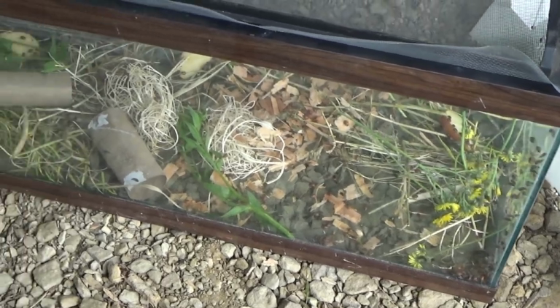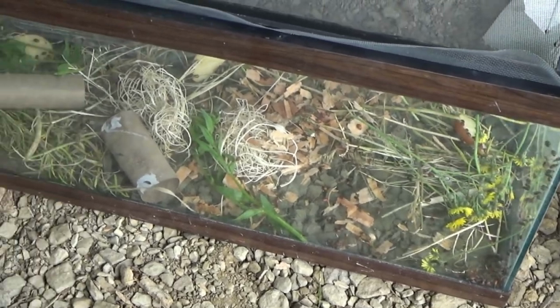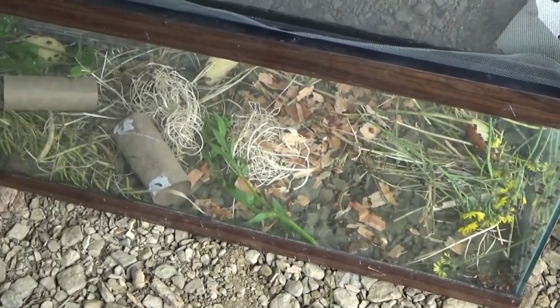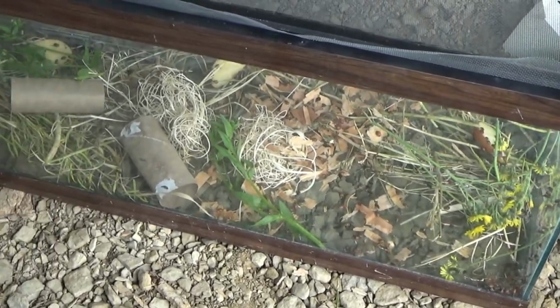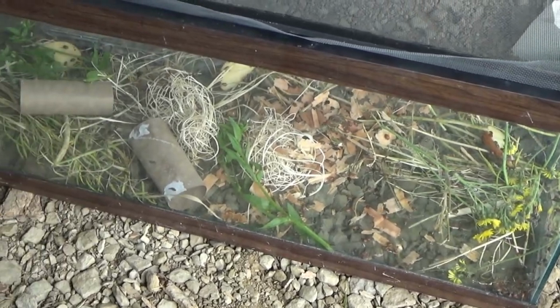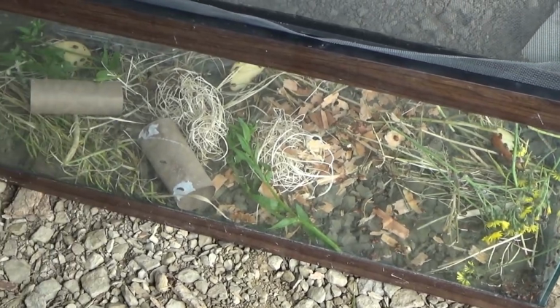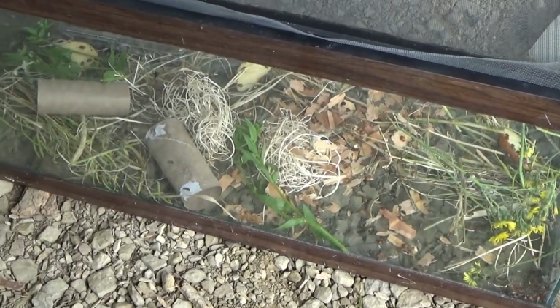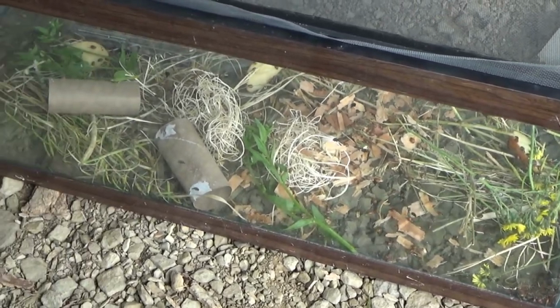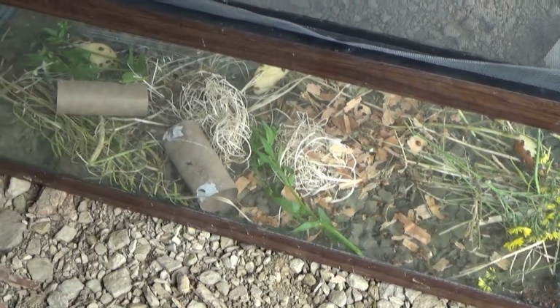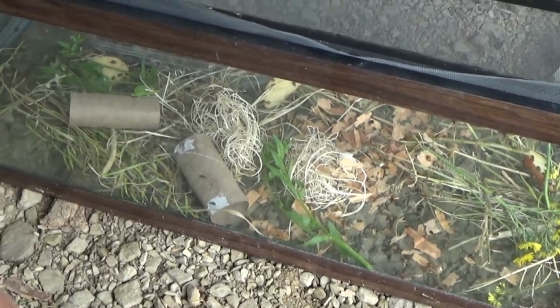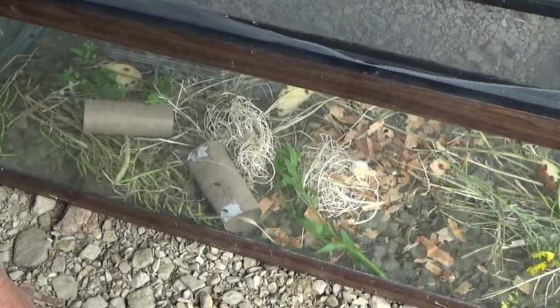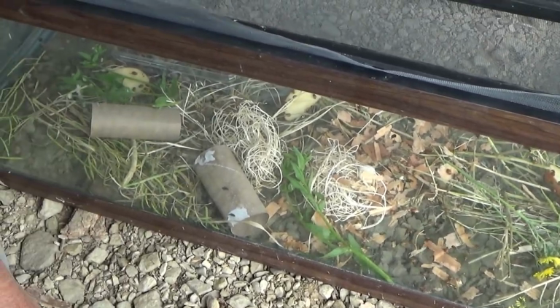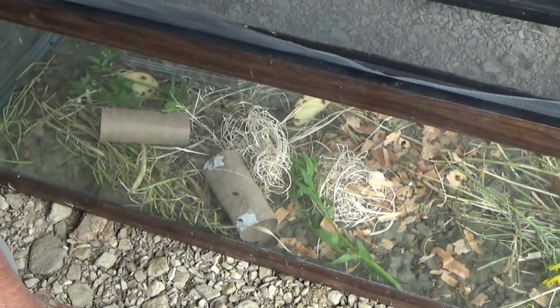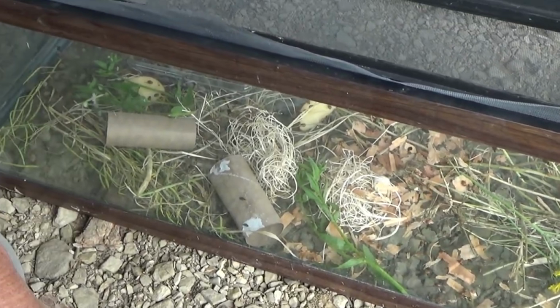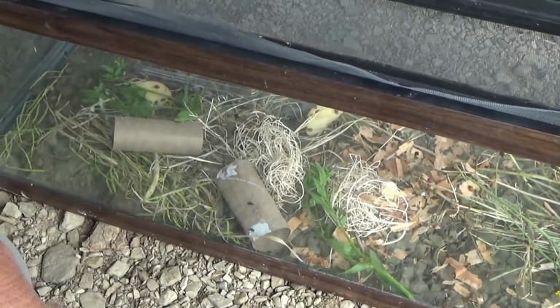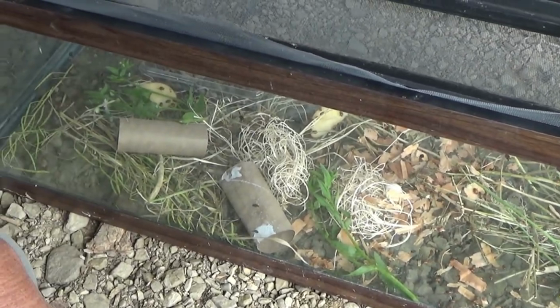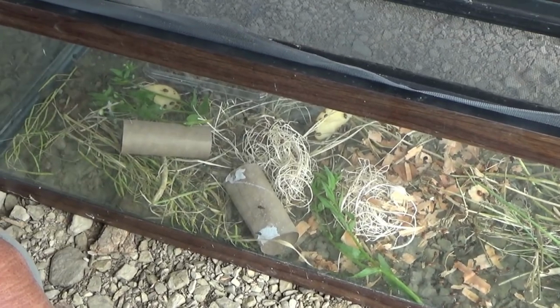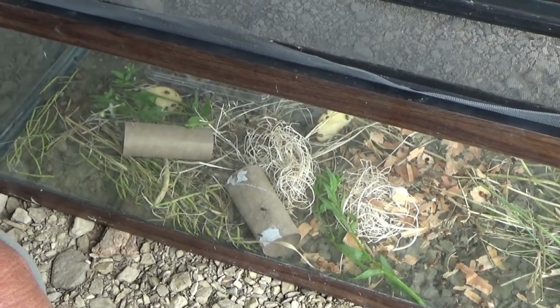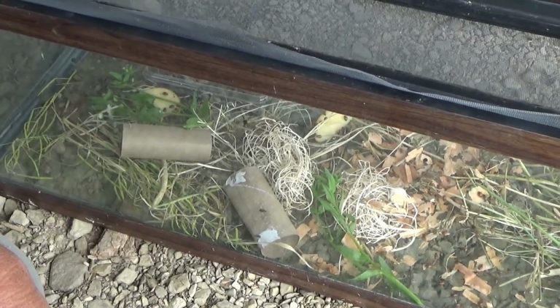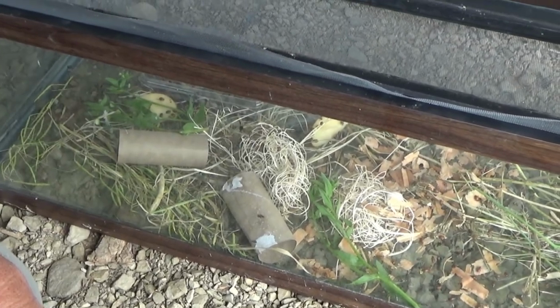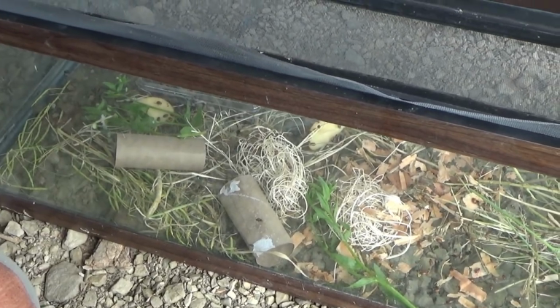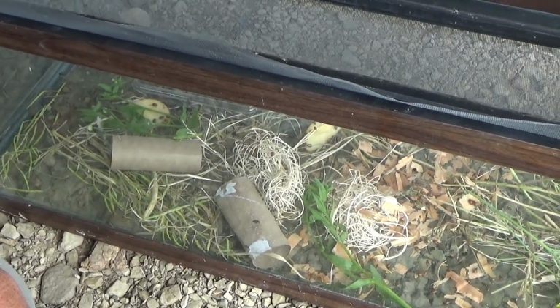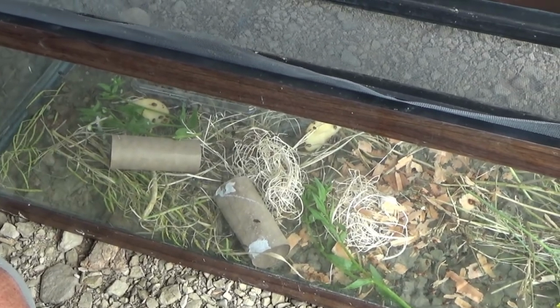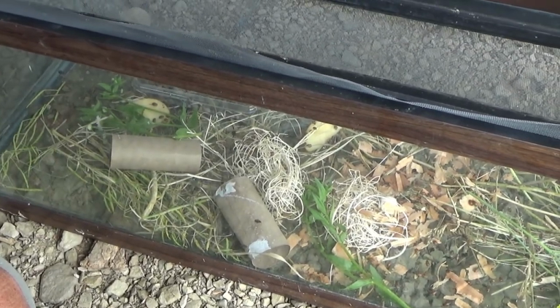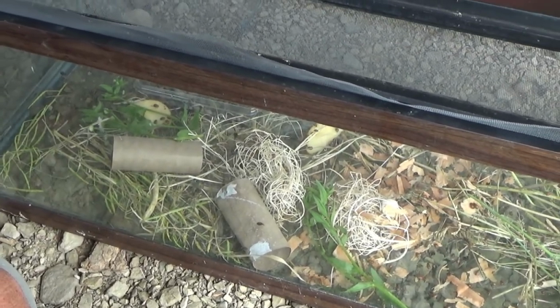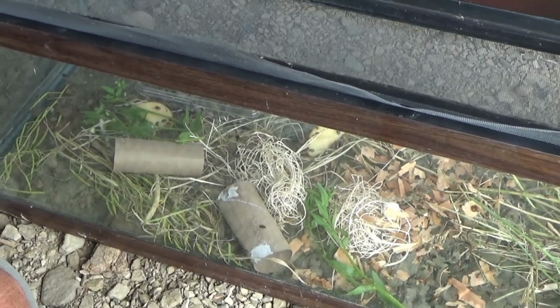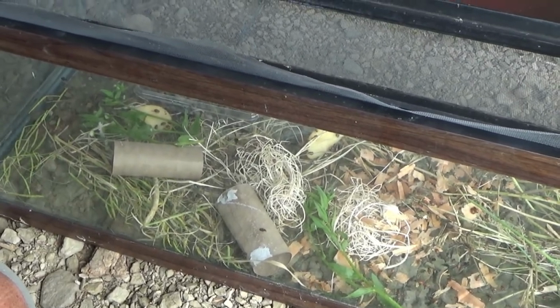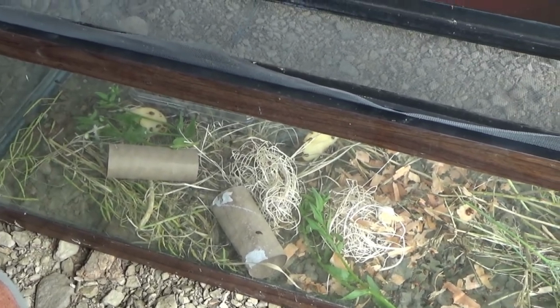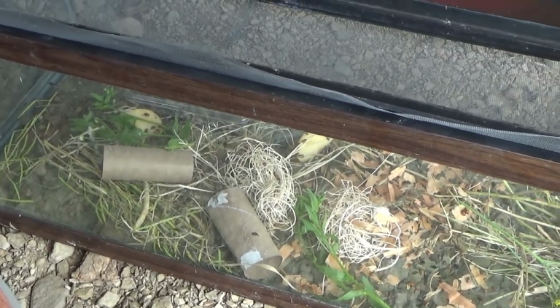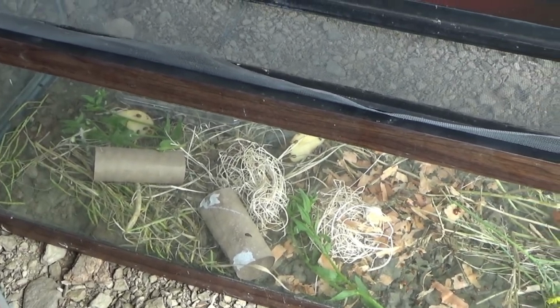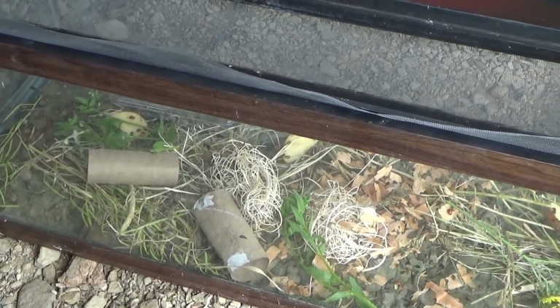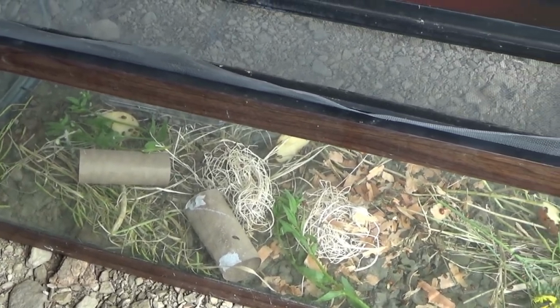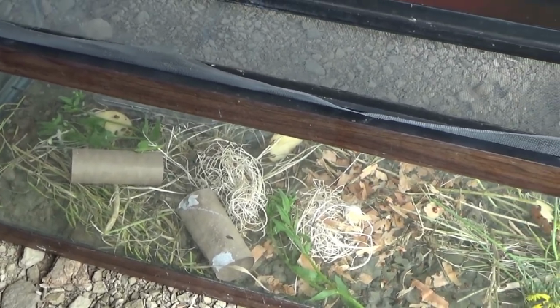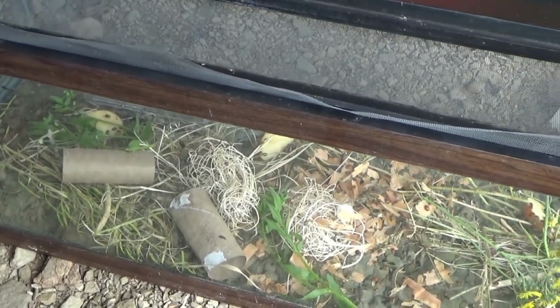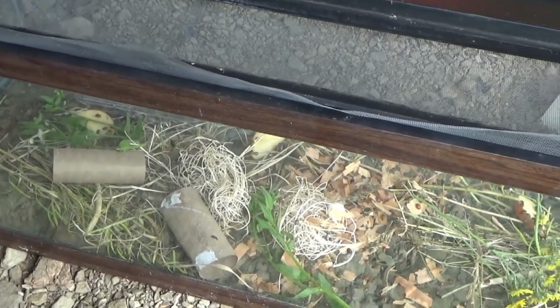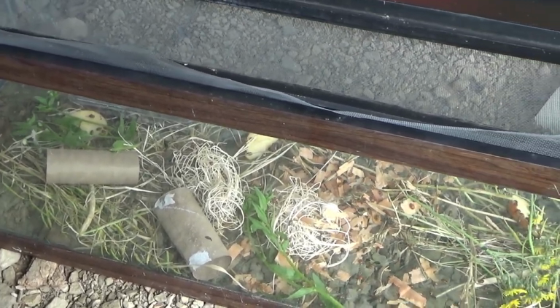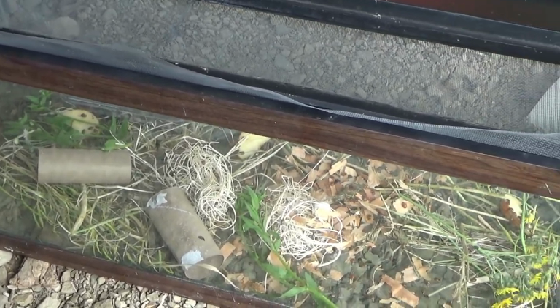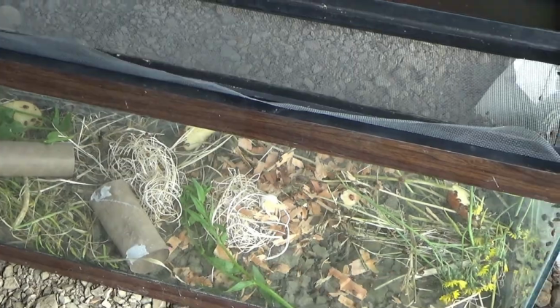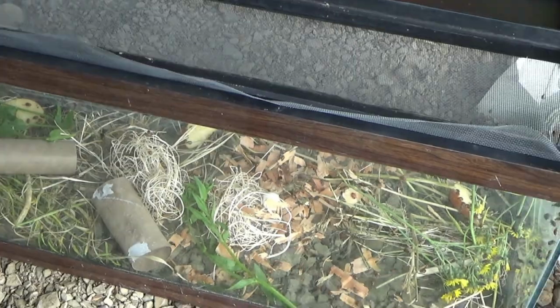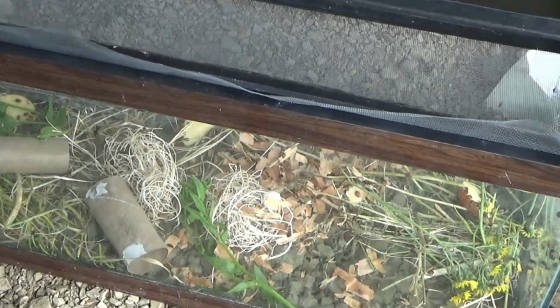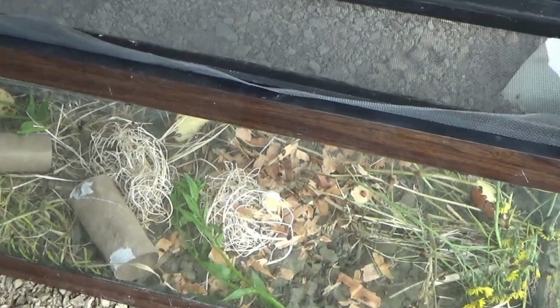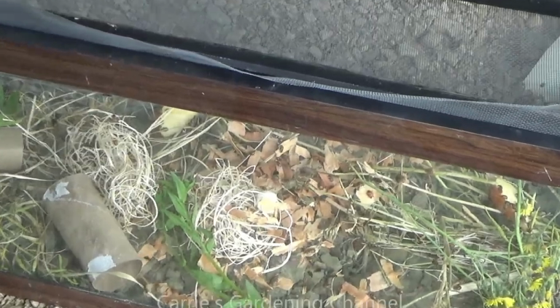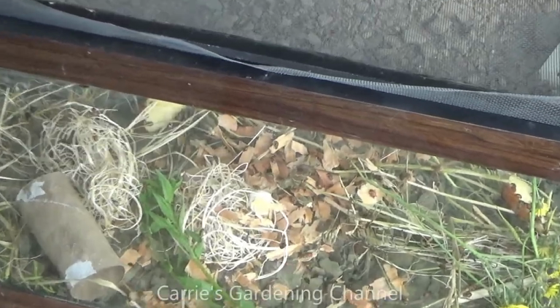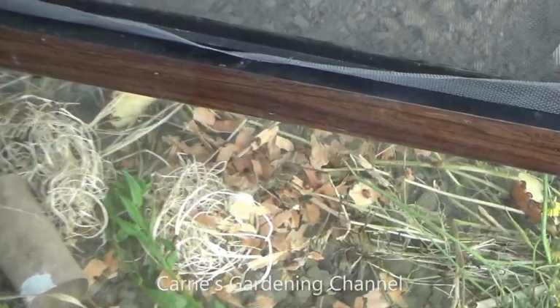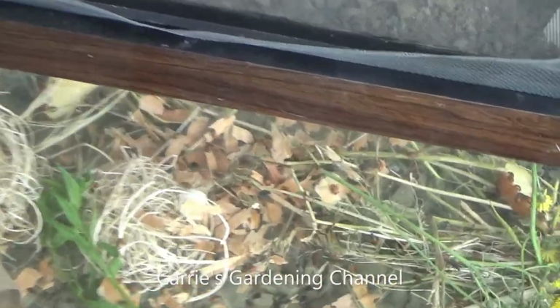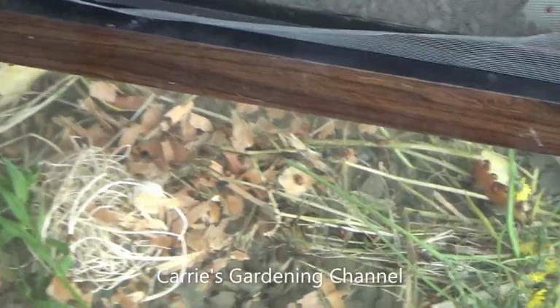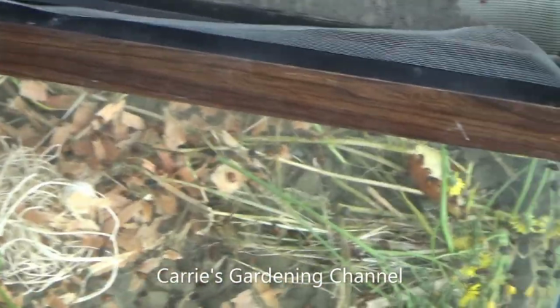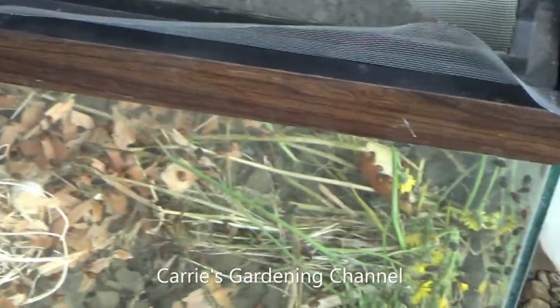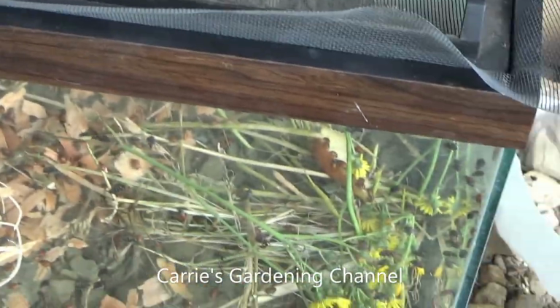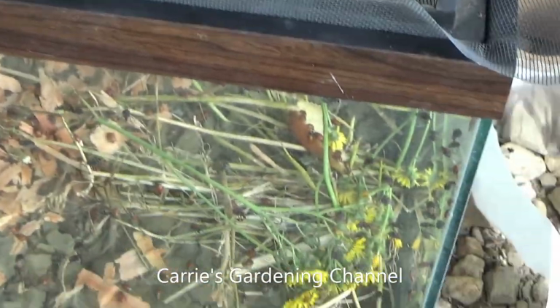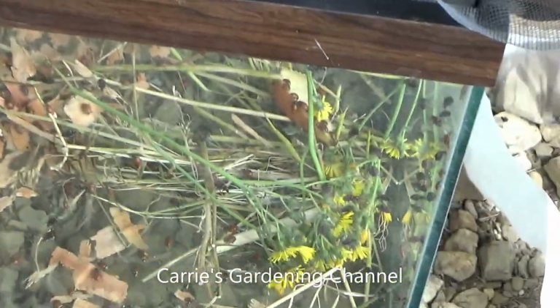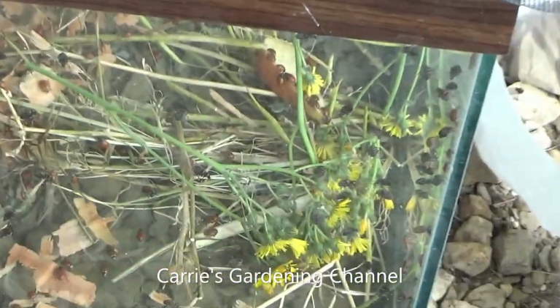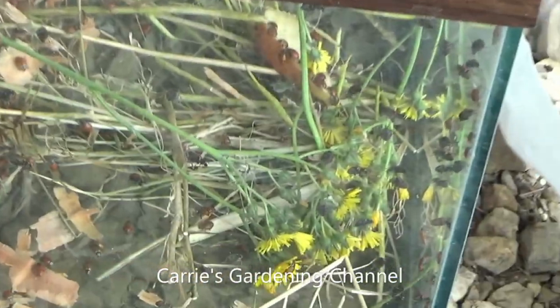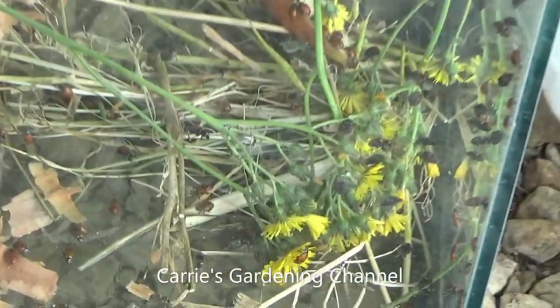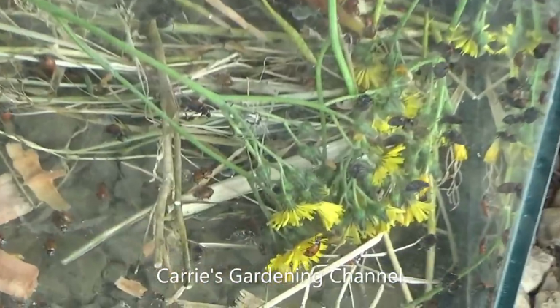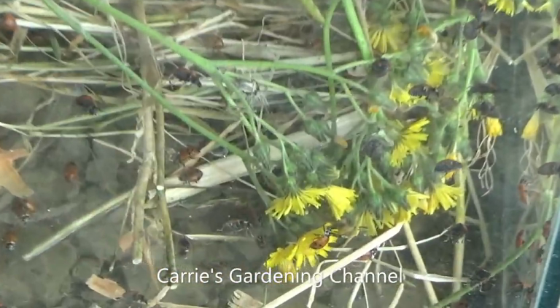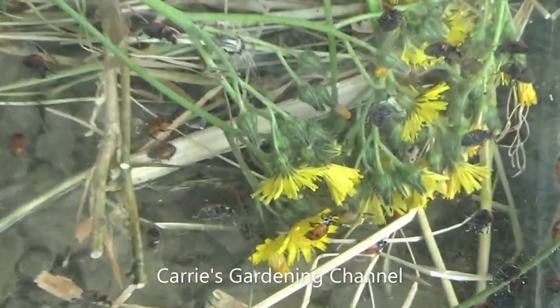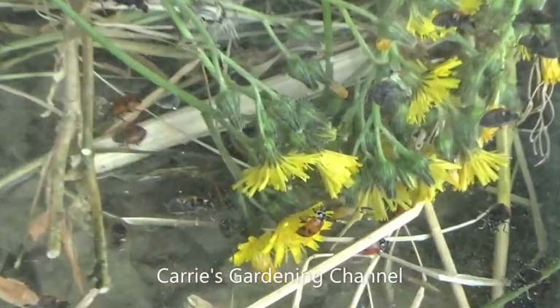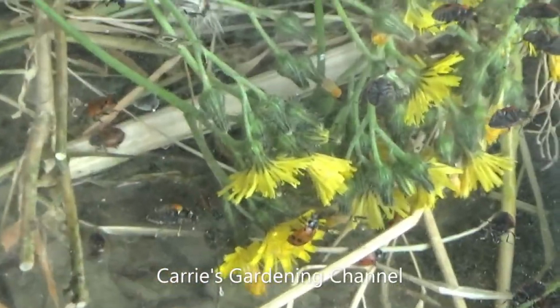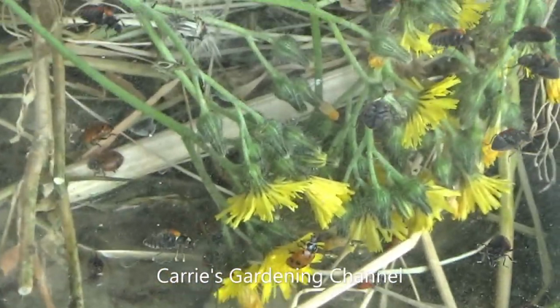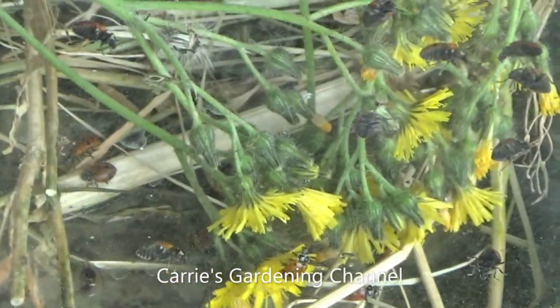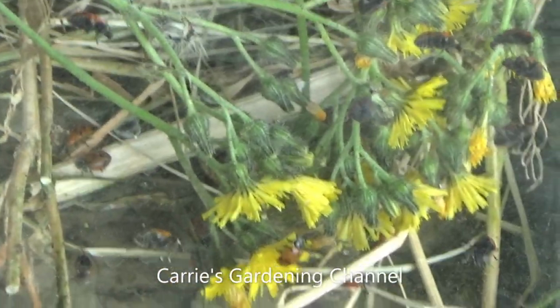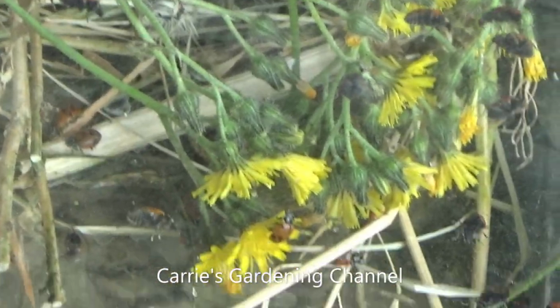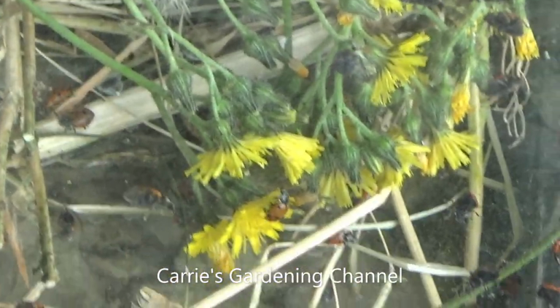We gave them some wildflowers there and they're going to them already. Yeah, they're already on them — look at them down here.